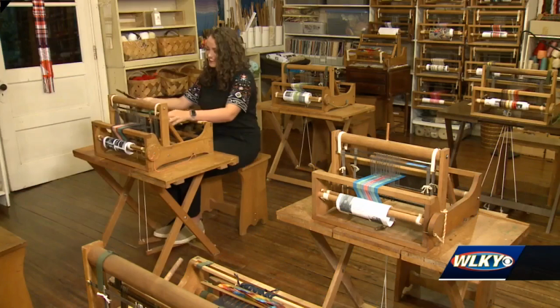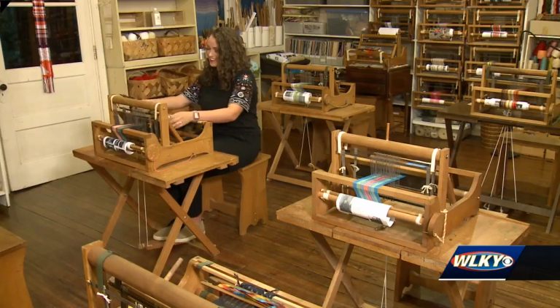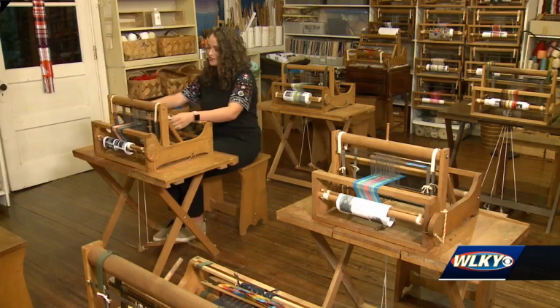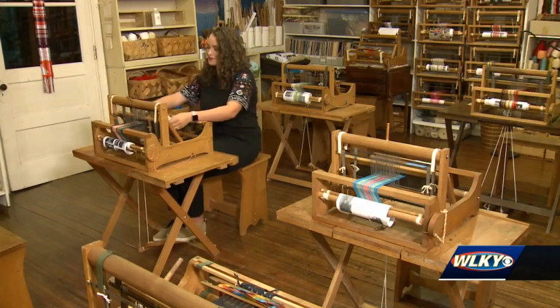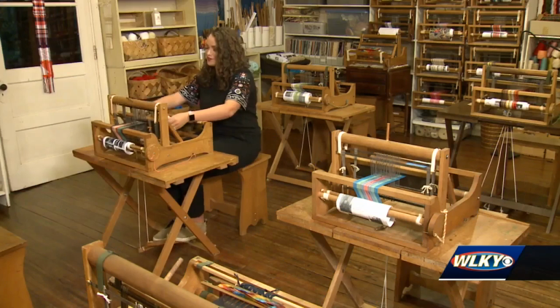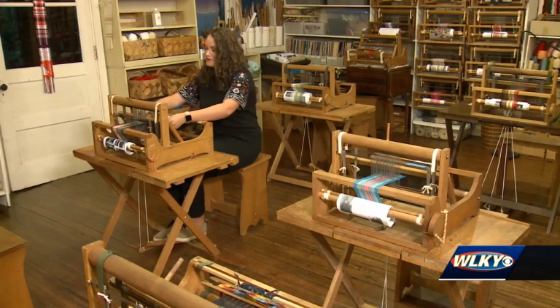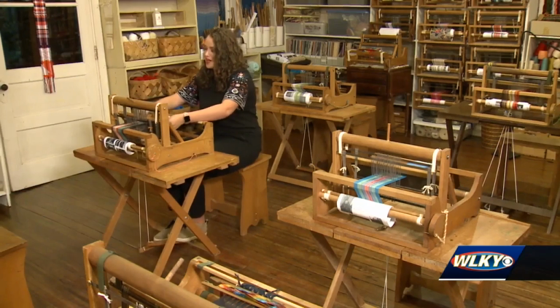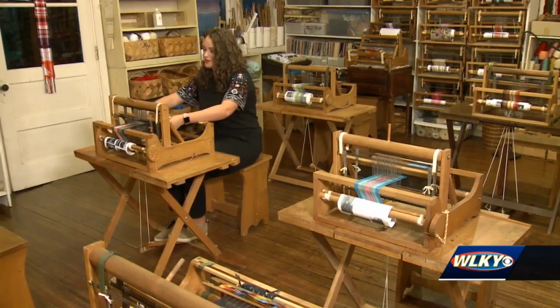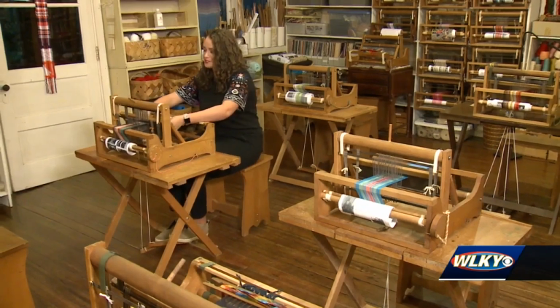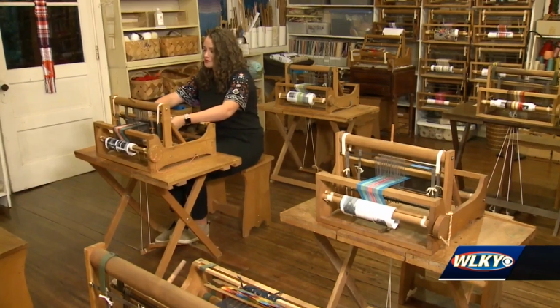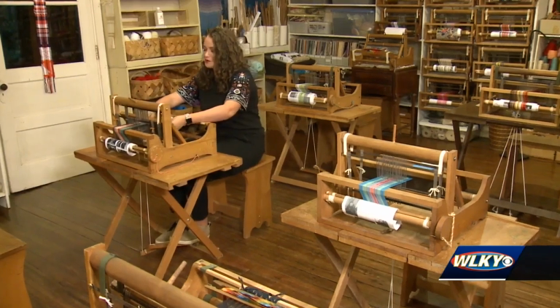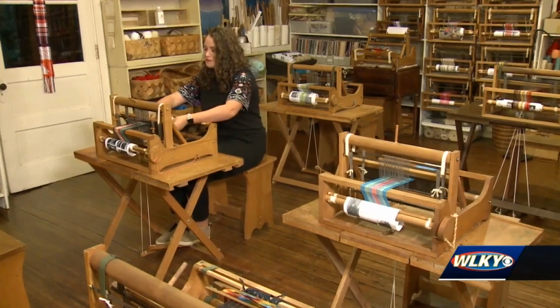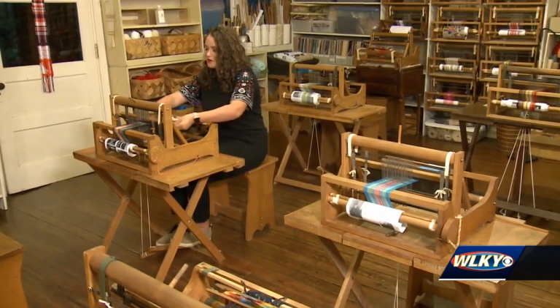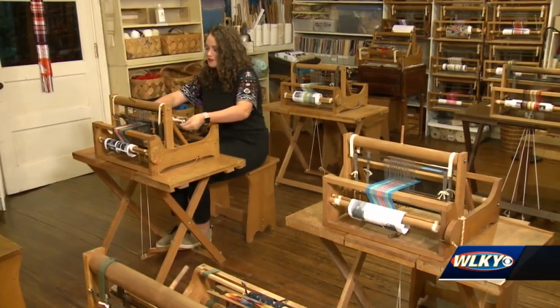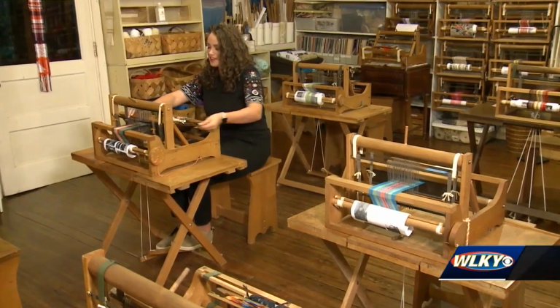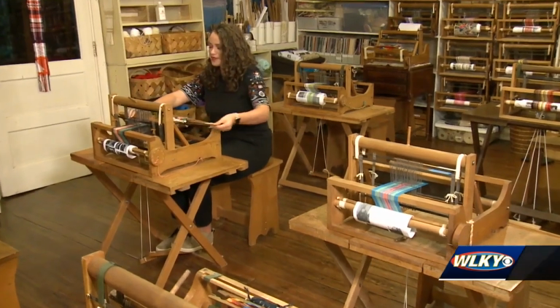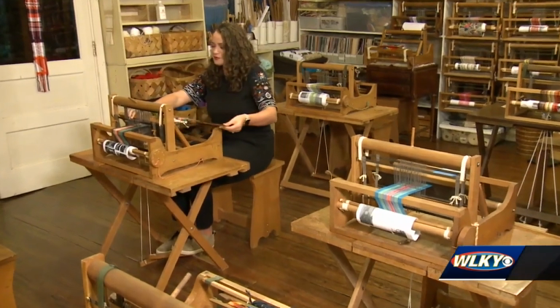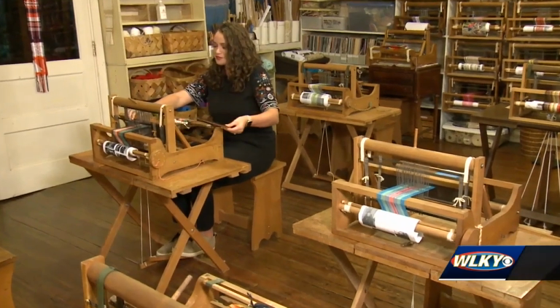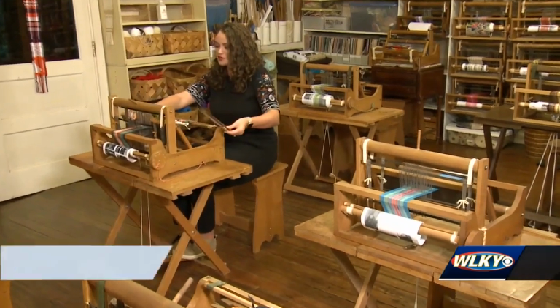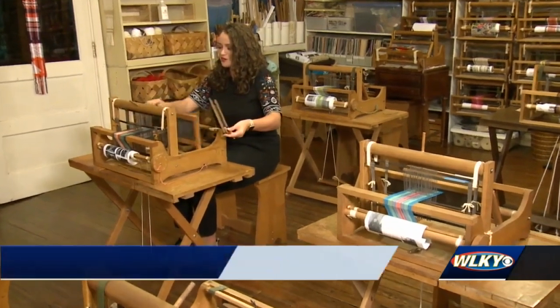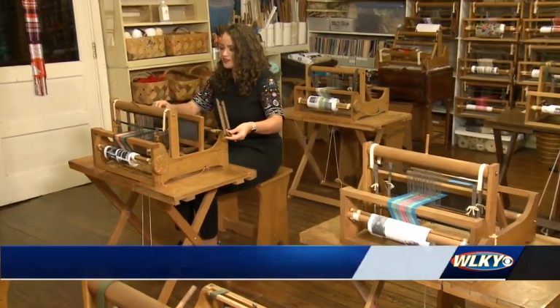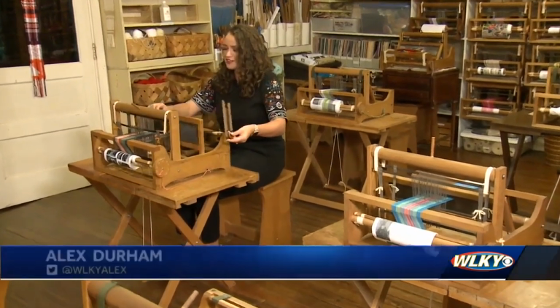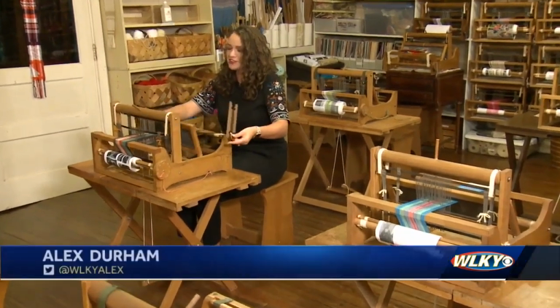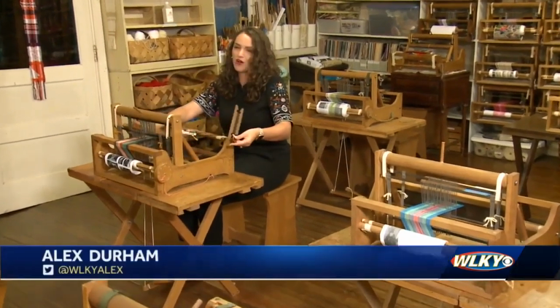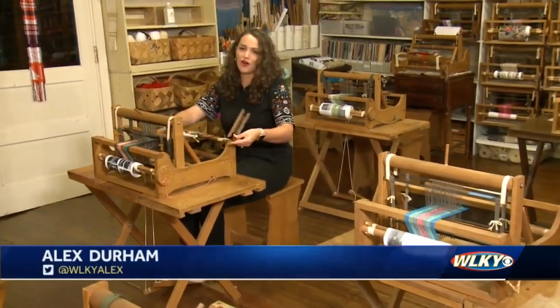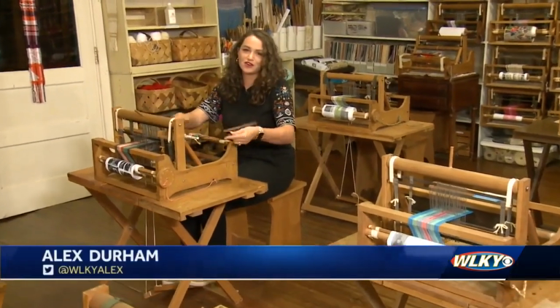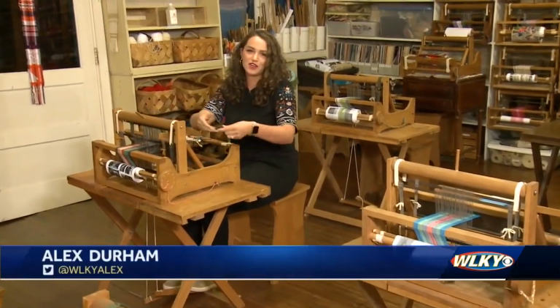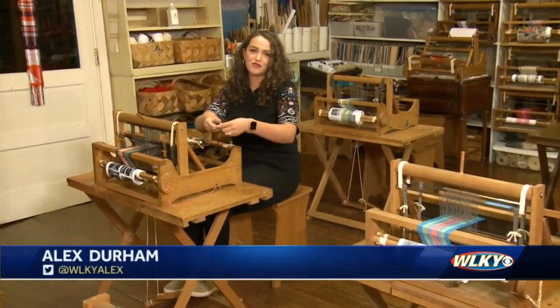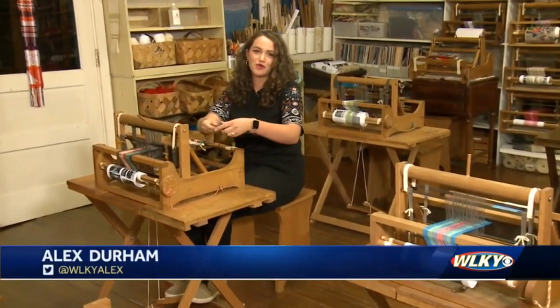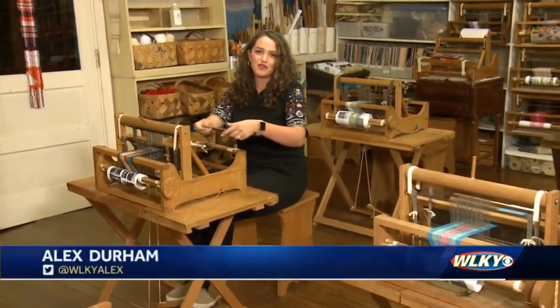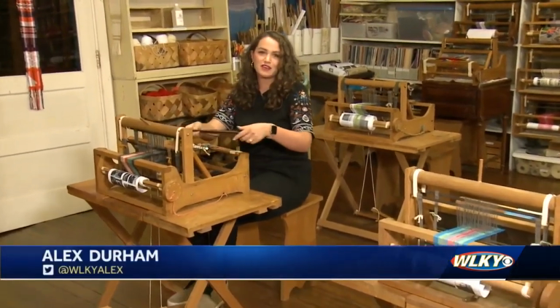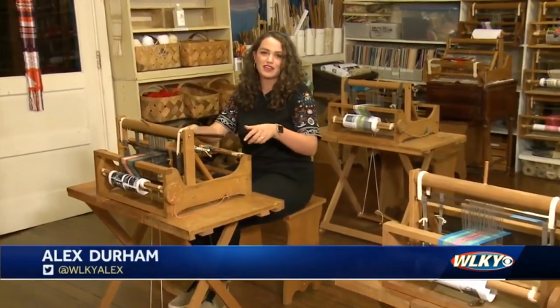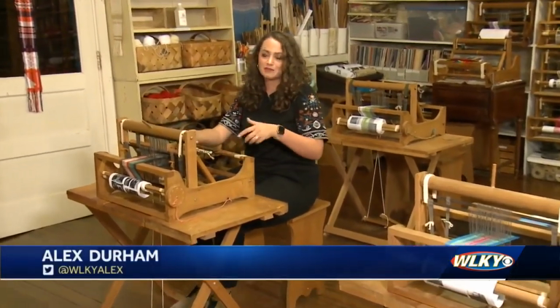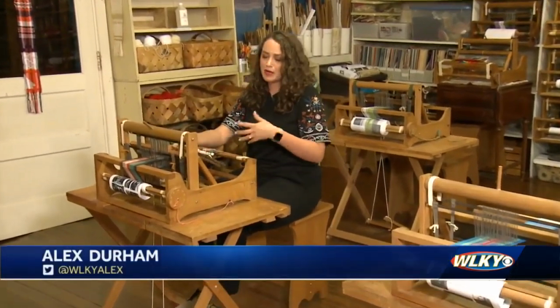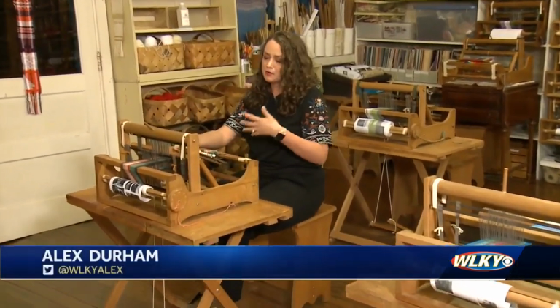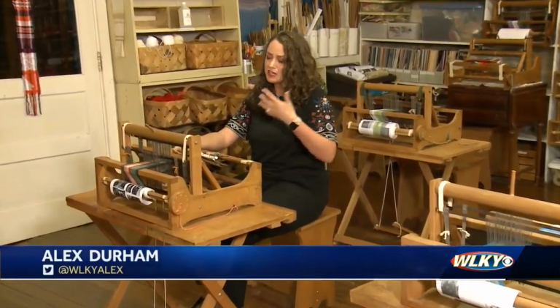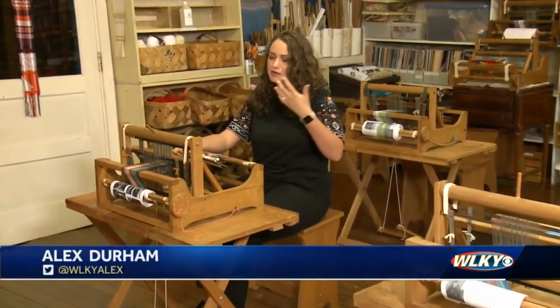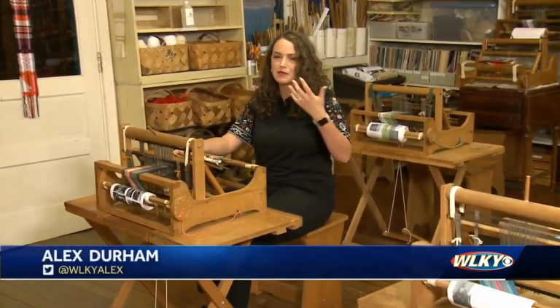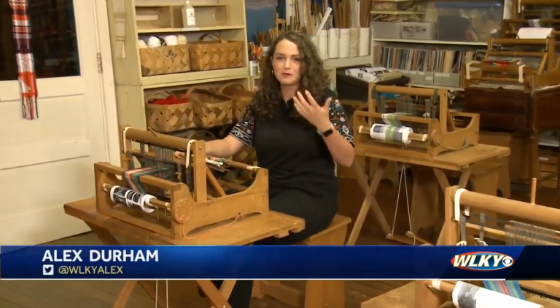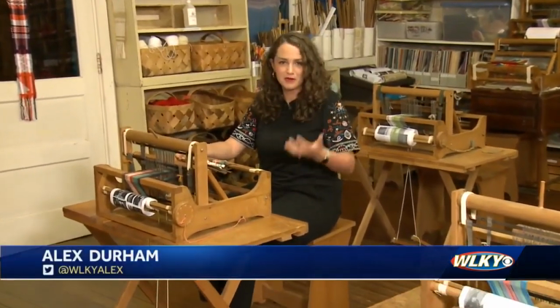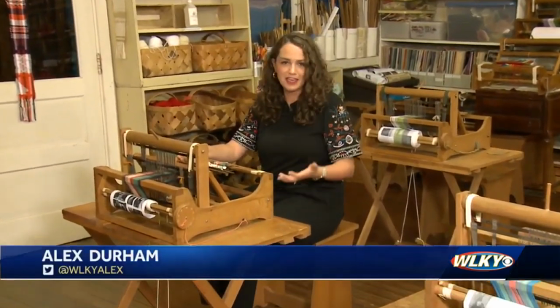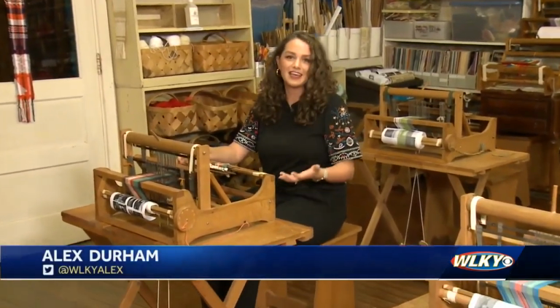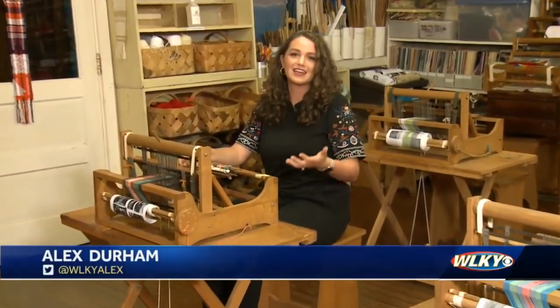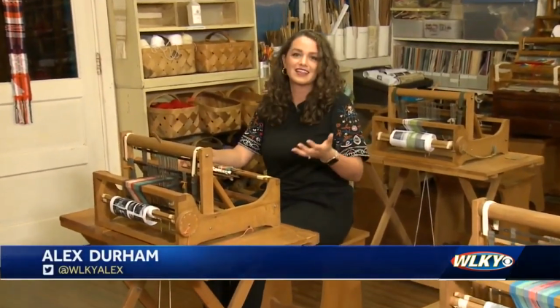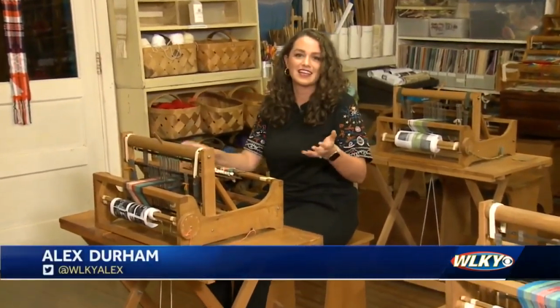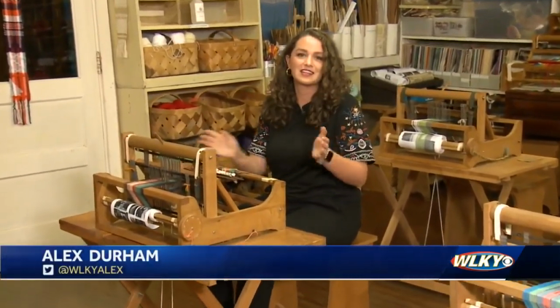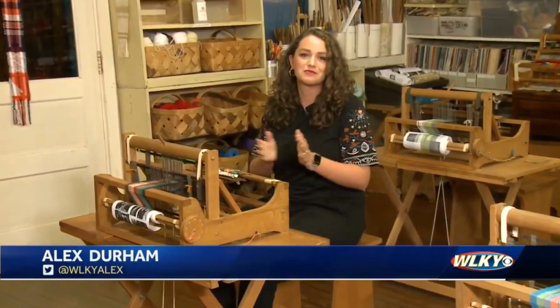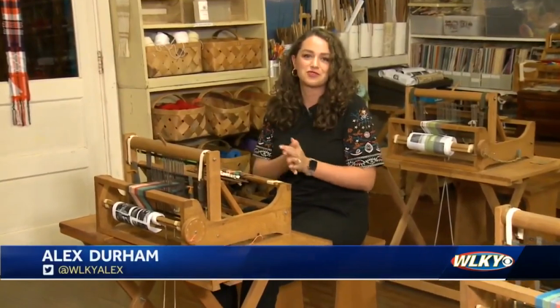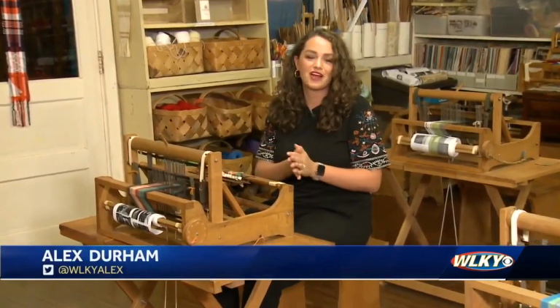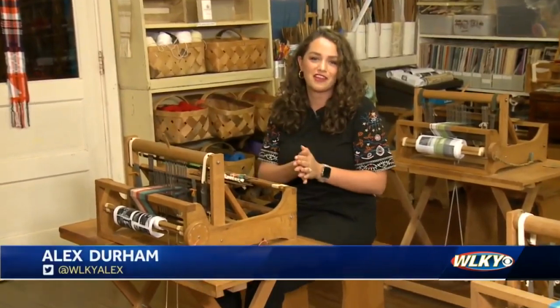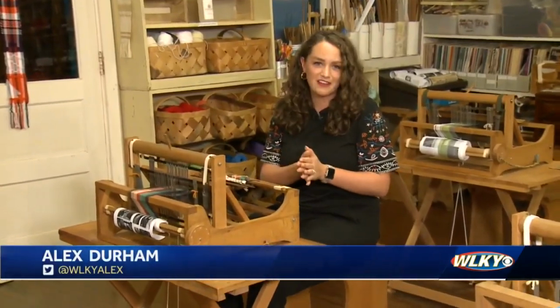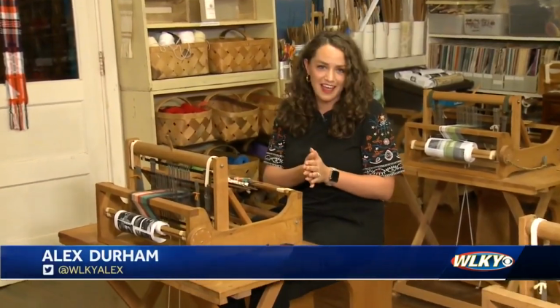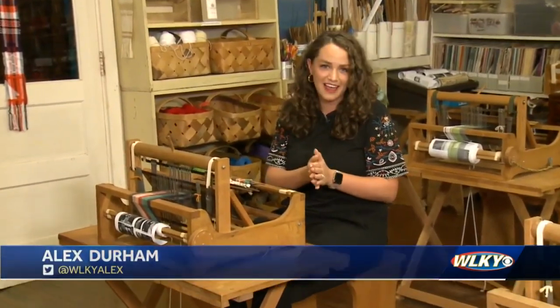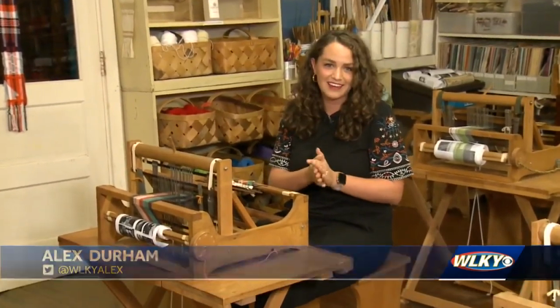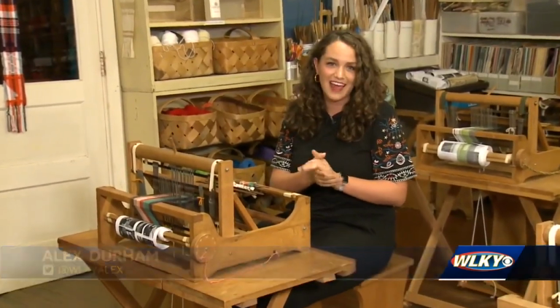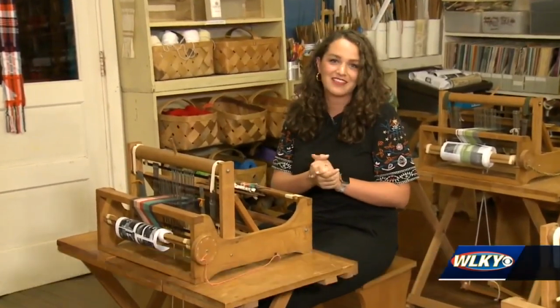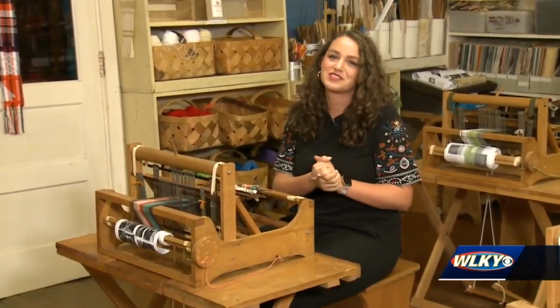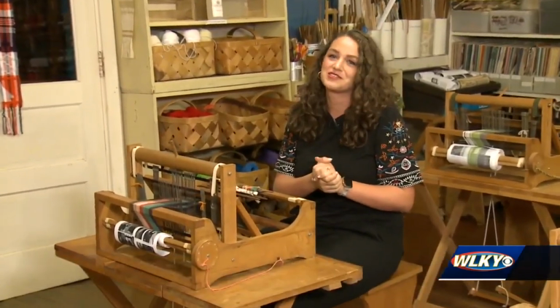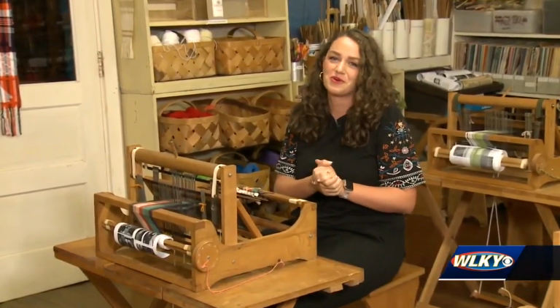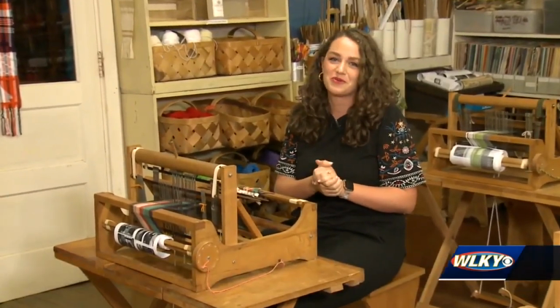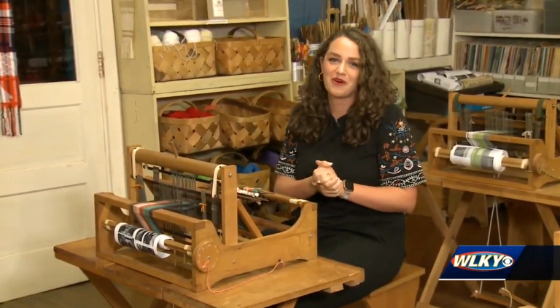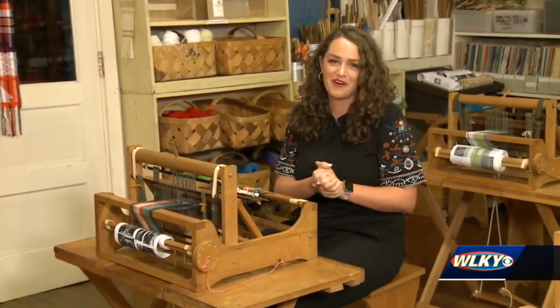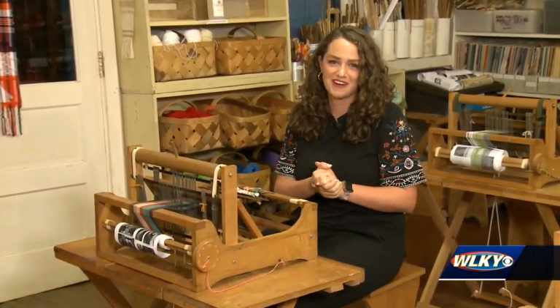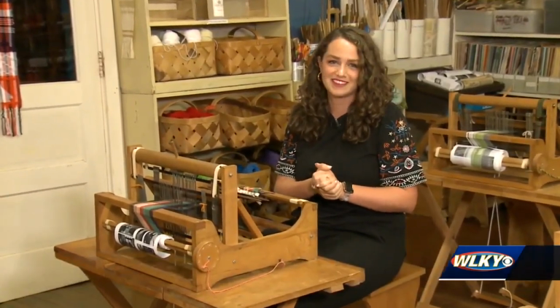The Little Loom House is promoting and preserving the art of weaving by bringing people in and letting them try their hand at this folk art.